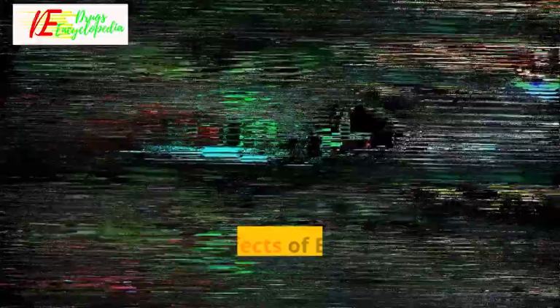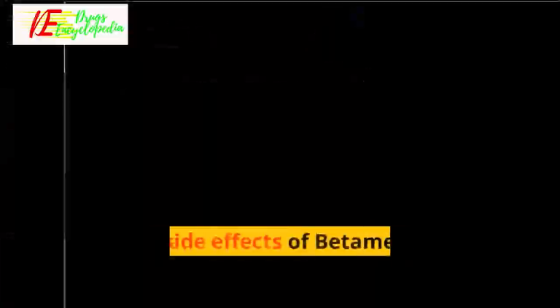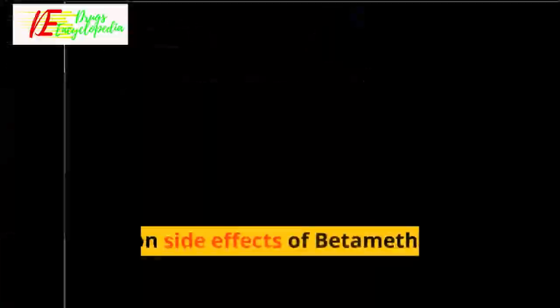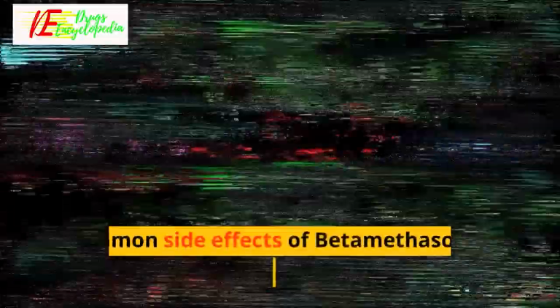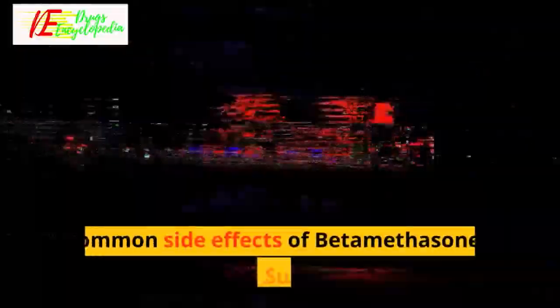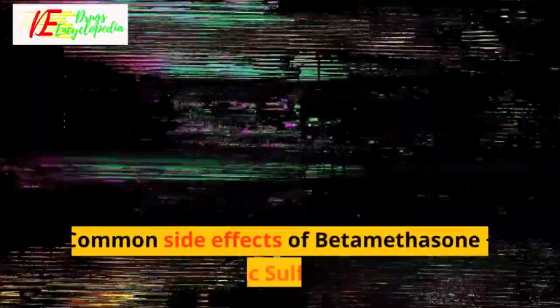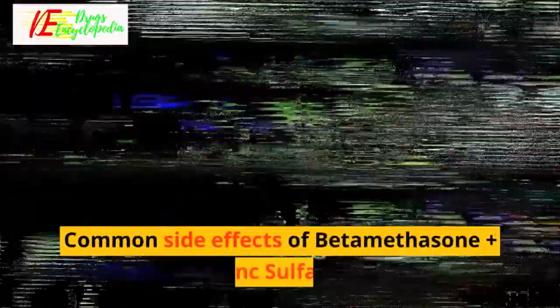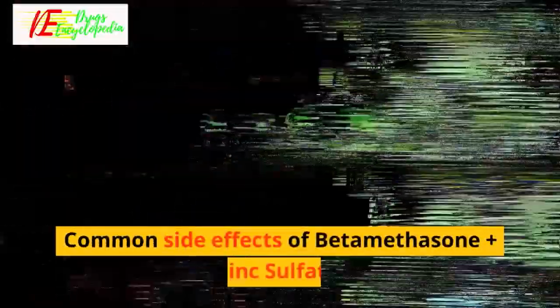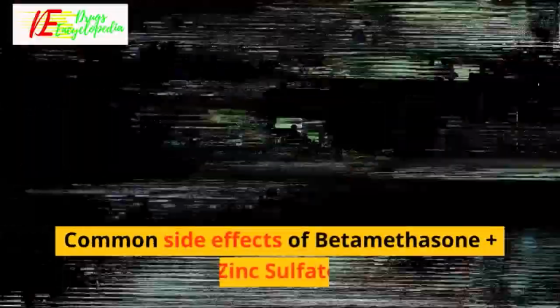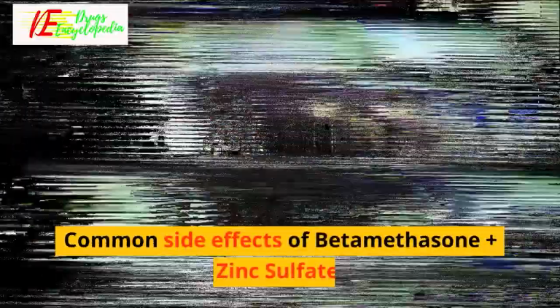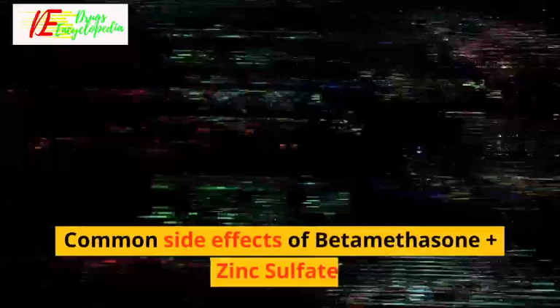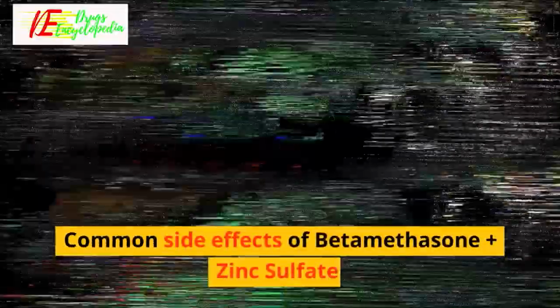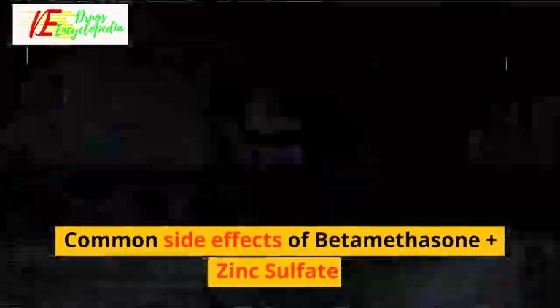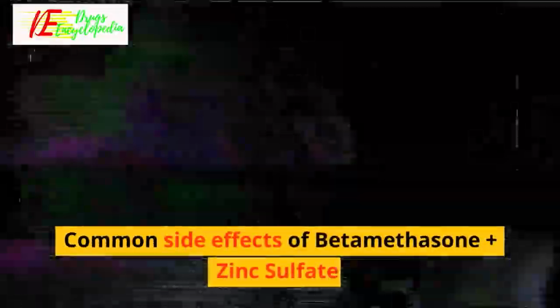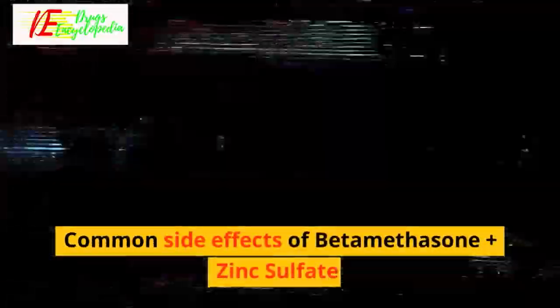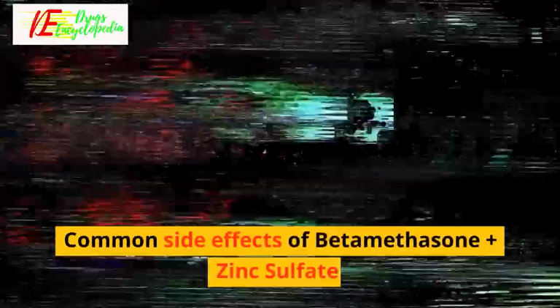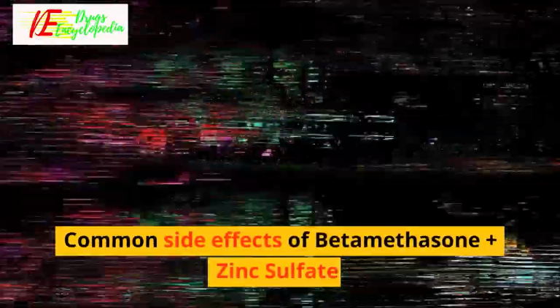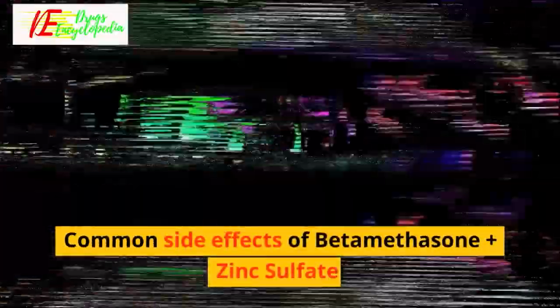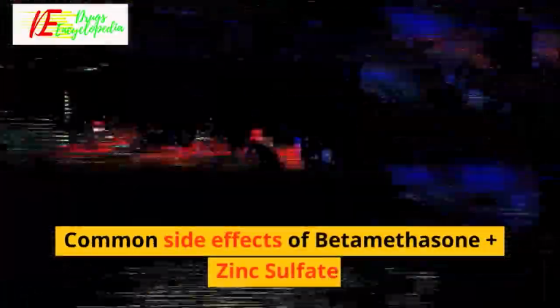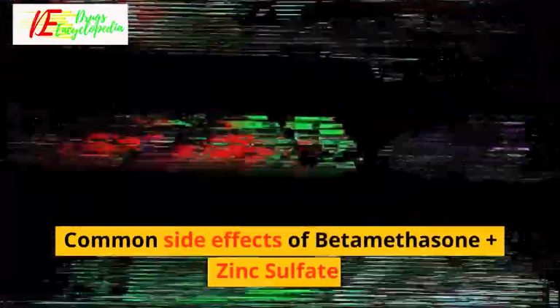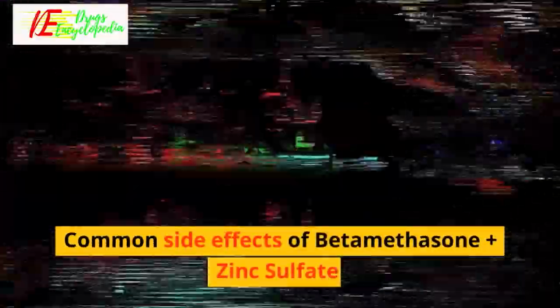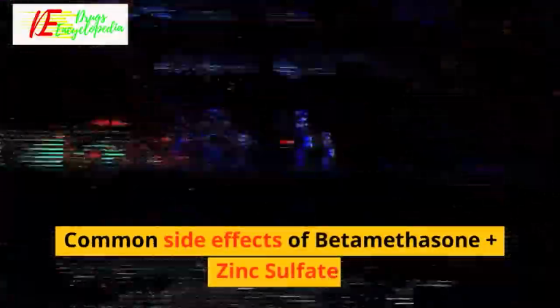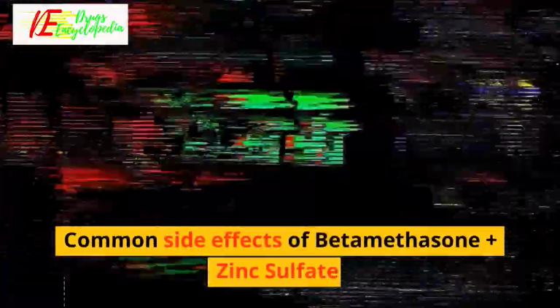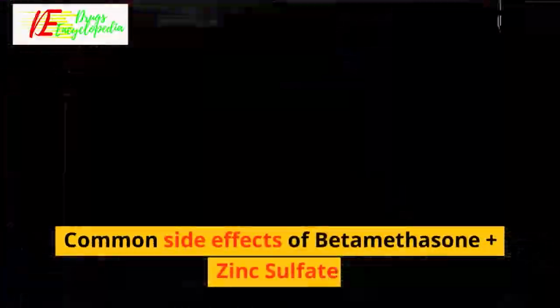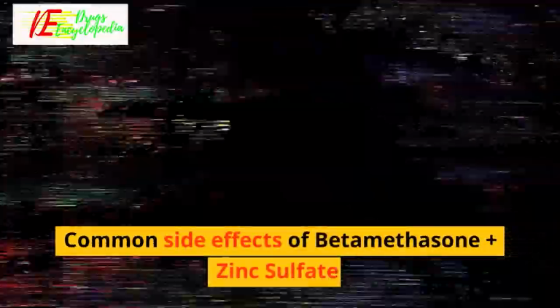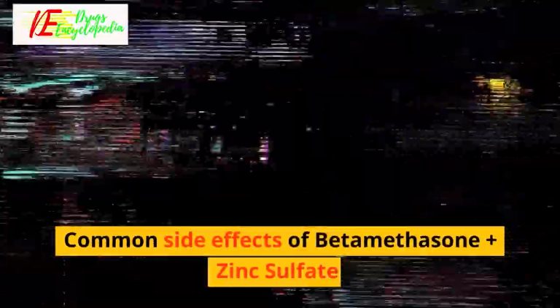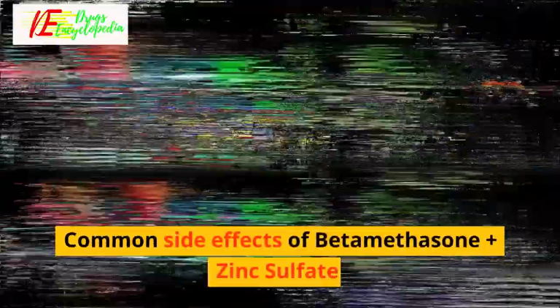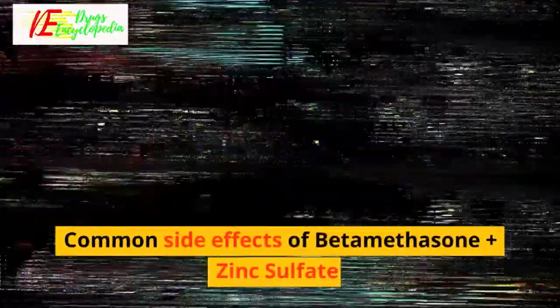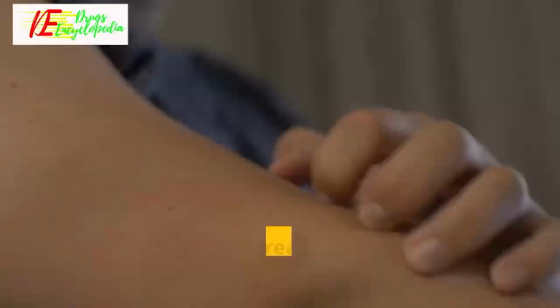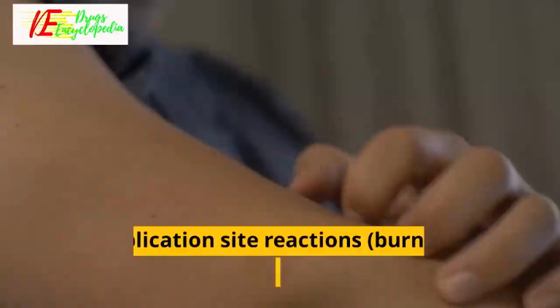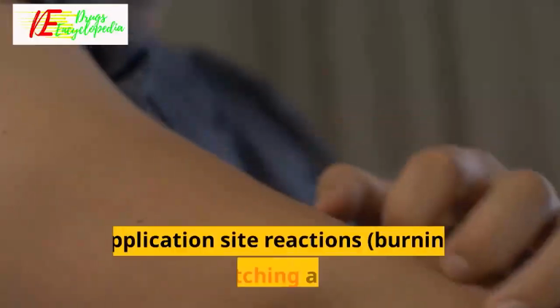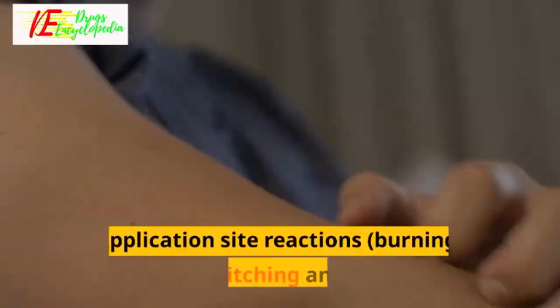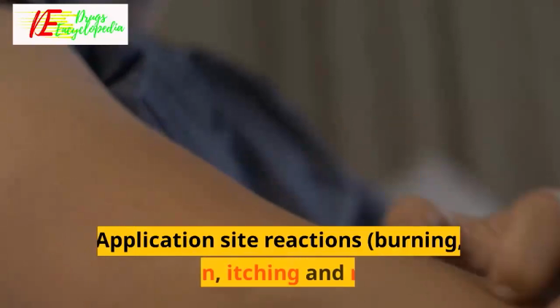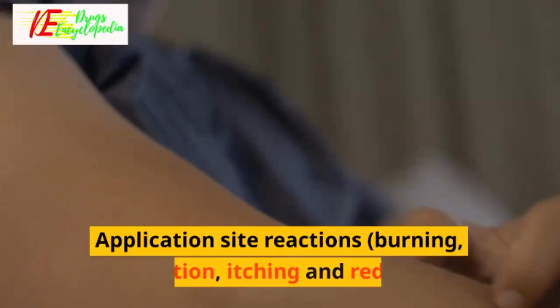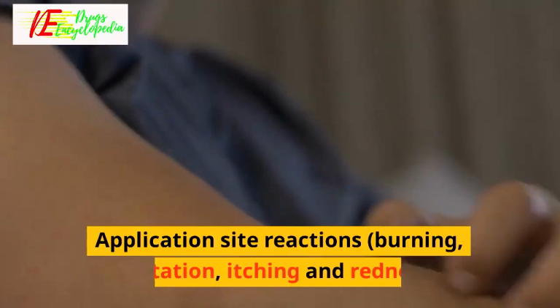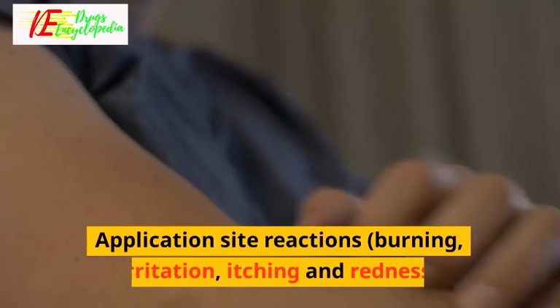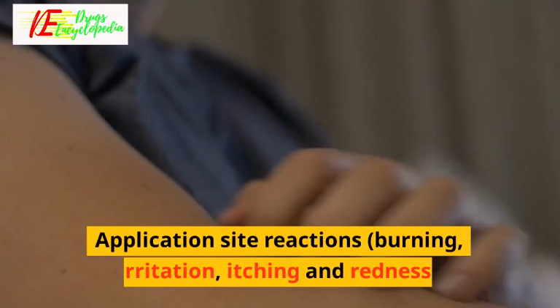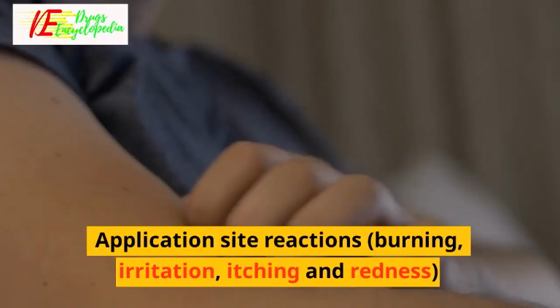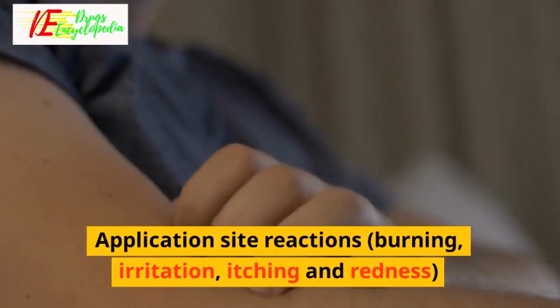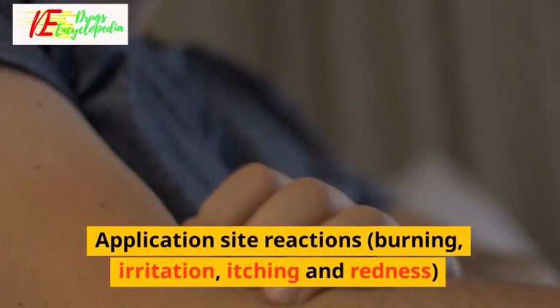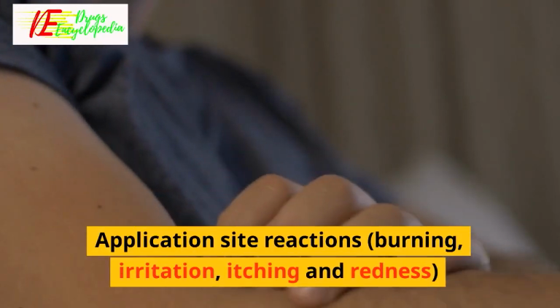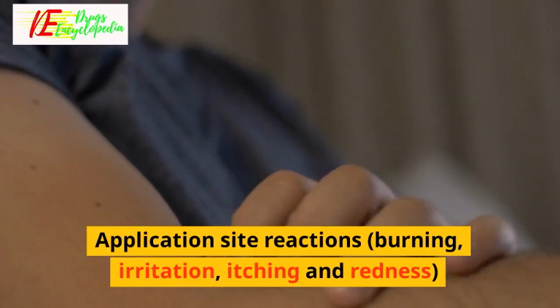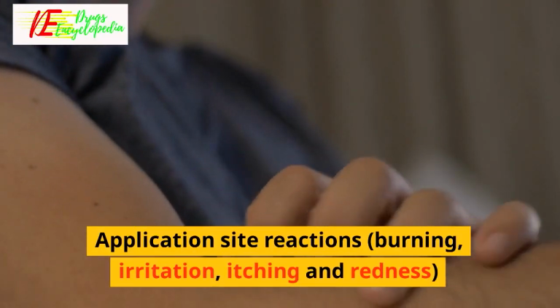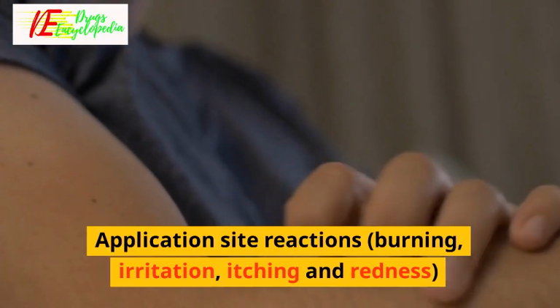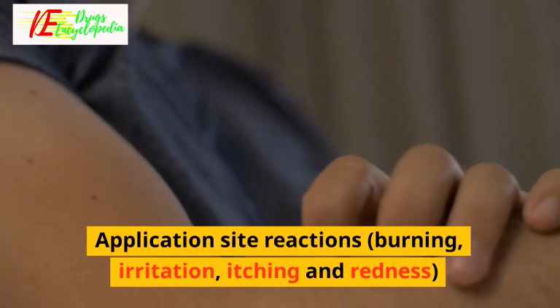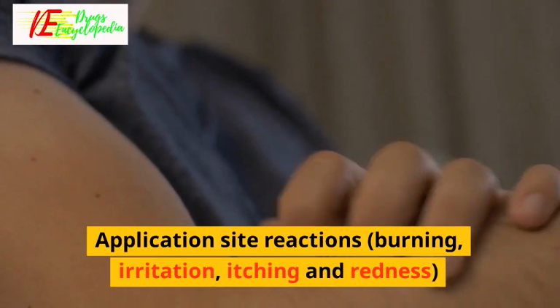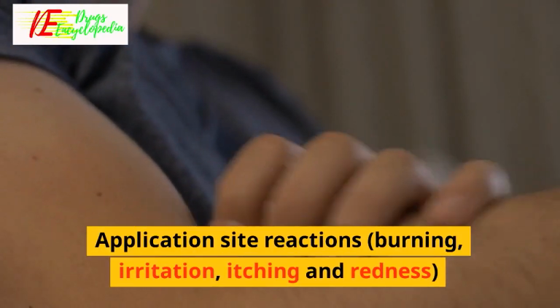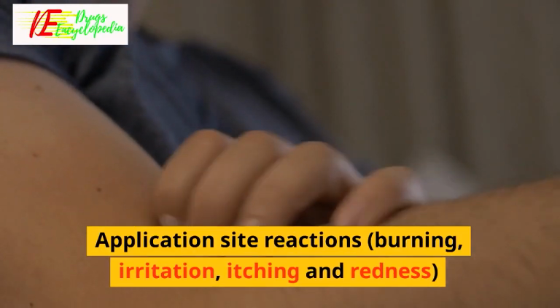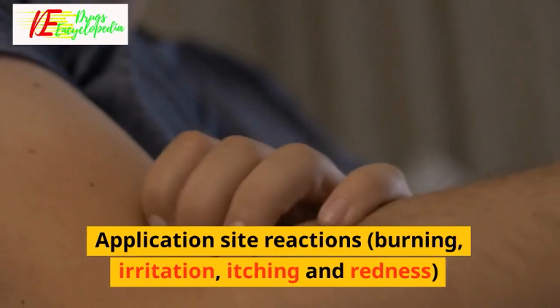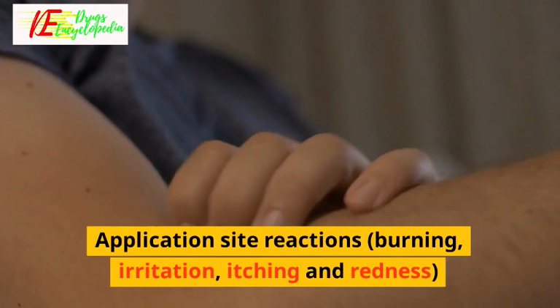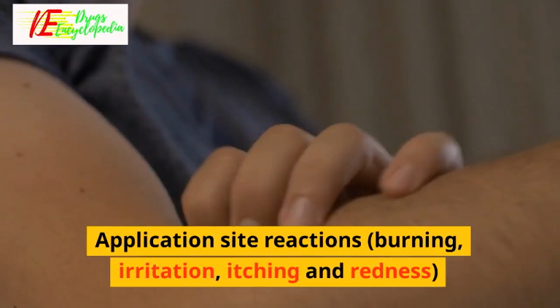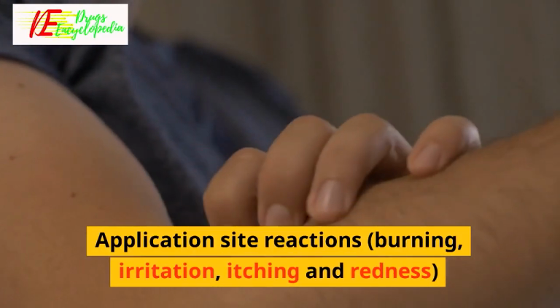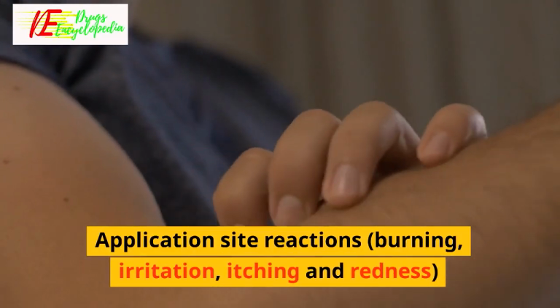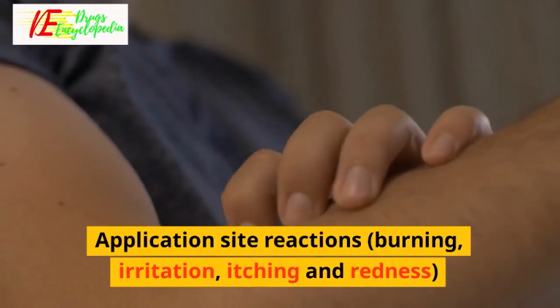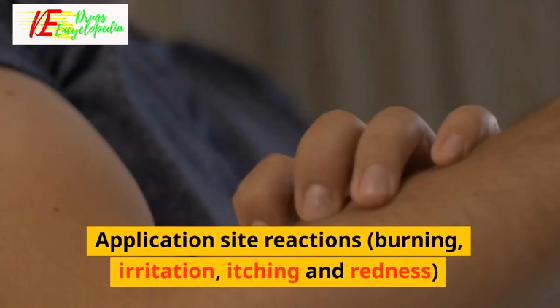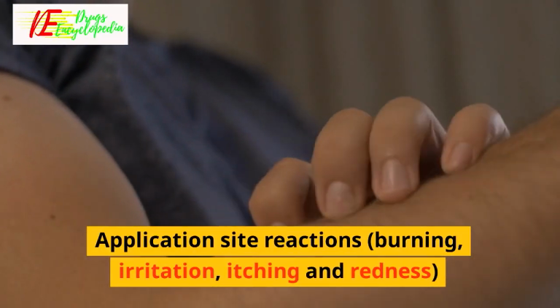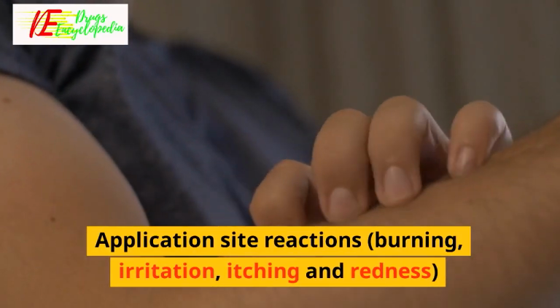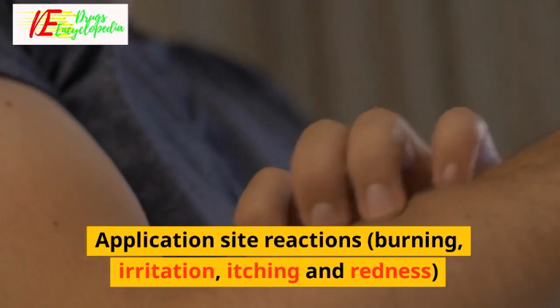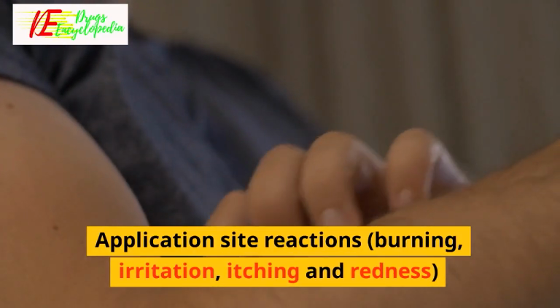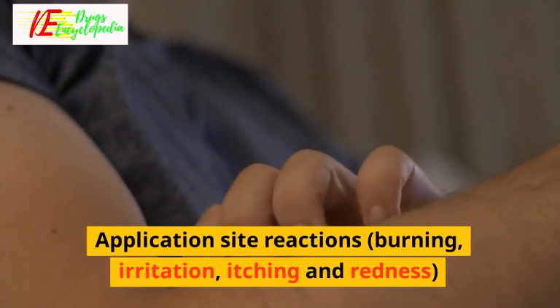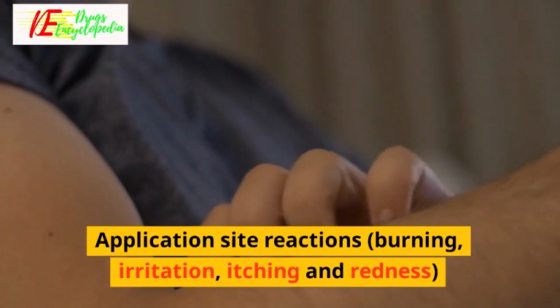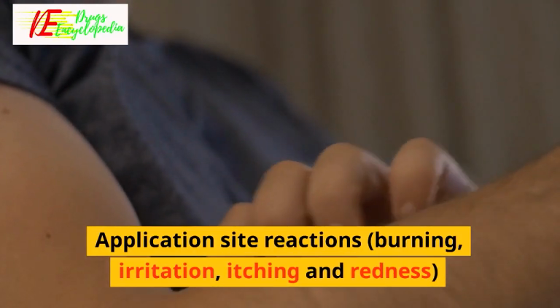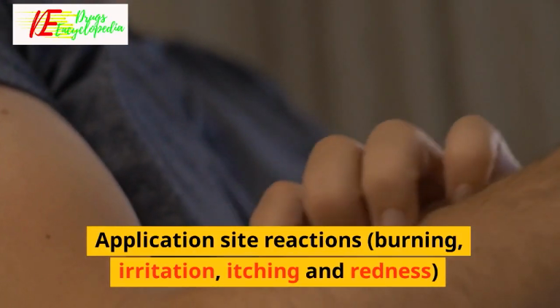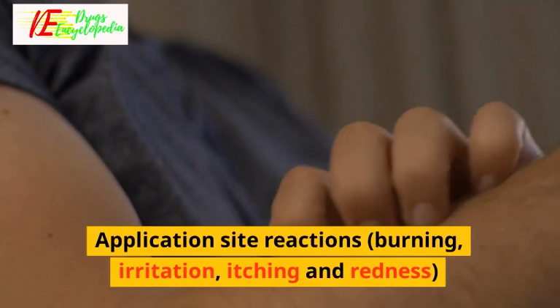Common side effects of Beta-Methasone Plus Zinc Sulfate include application site reactions such as burning, irritation, itching and redness.